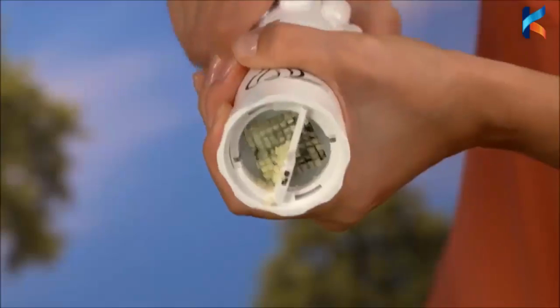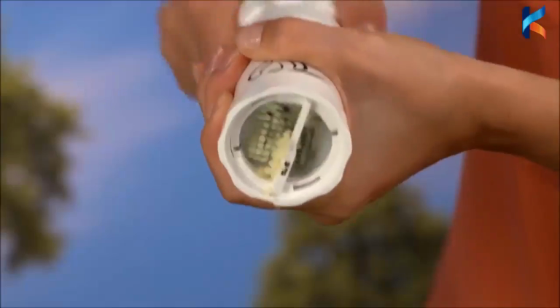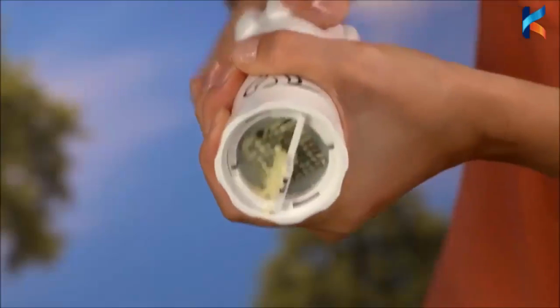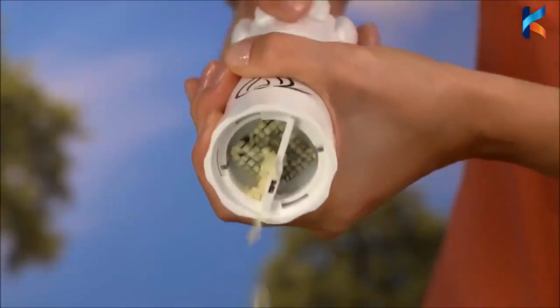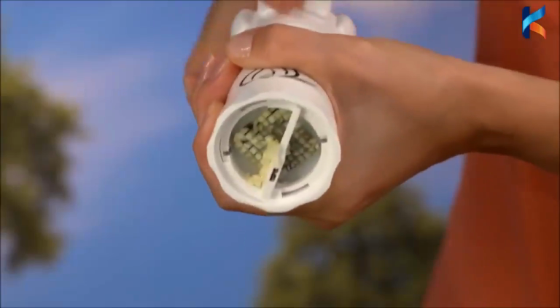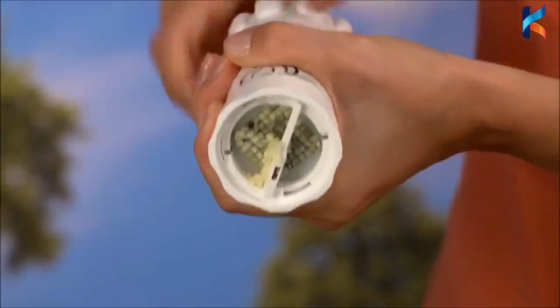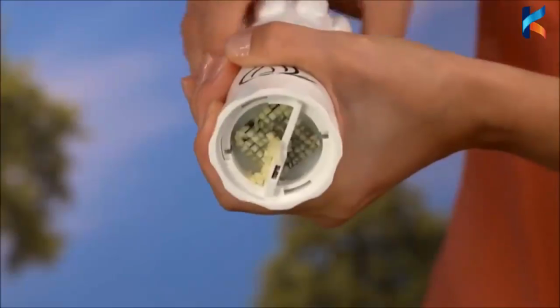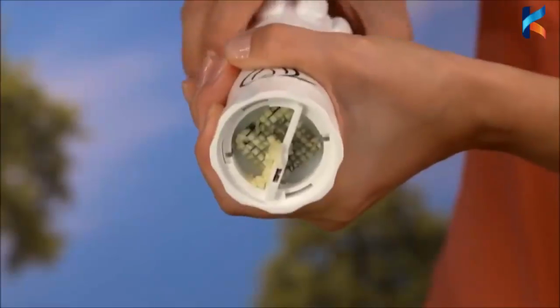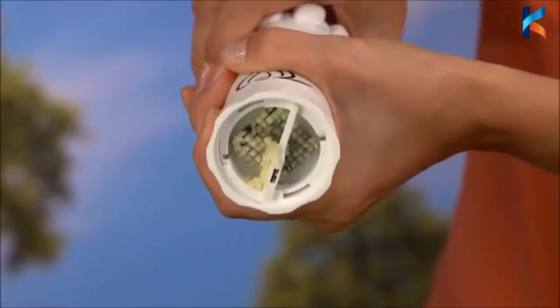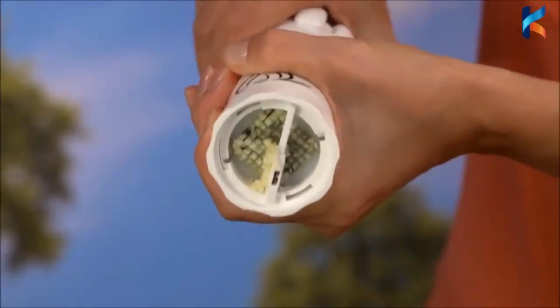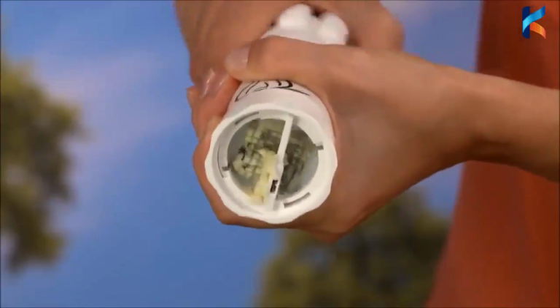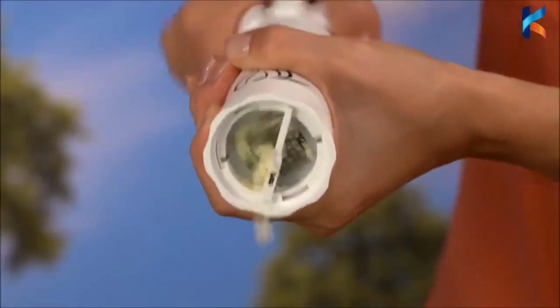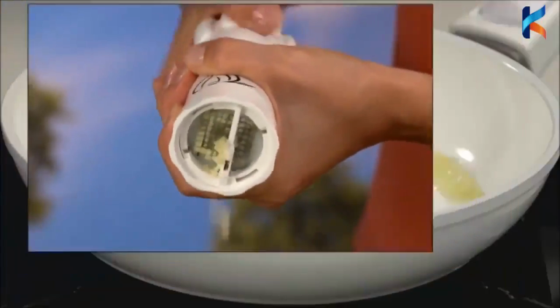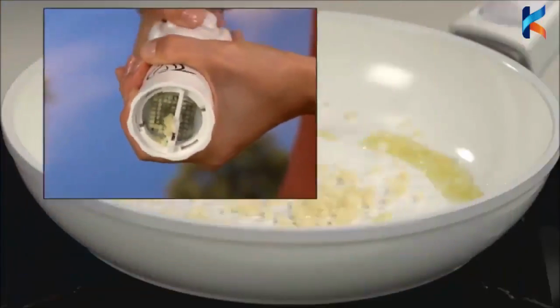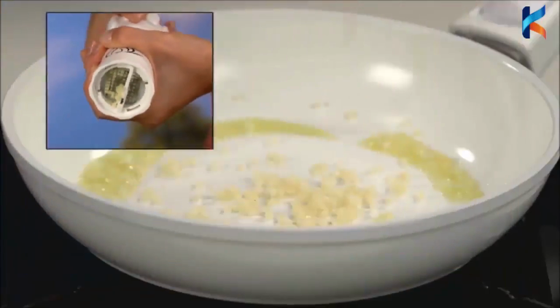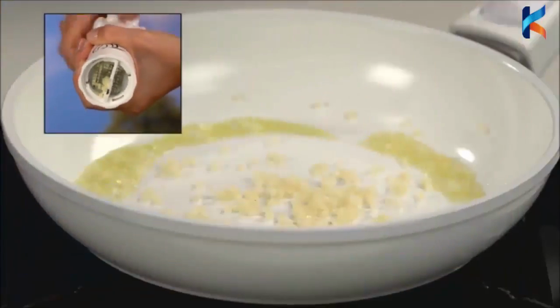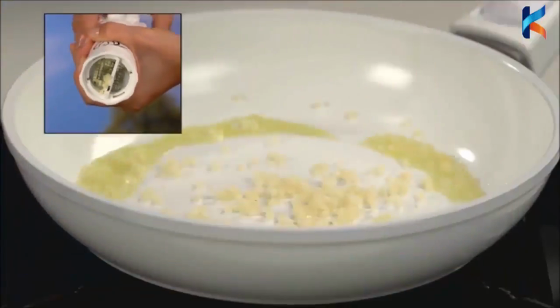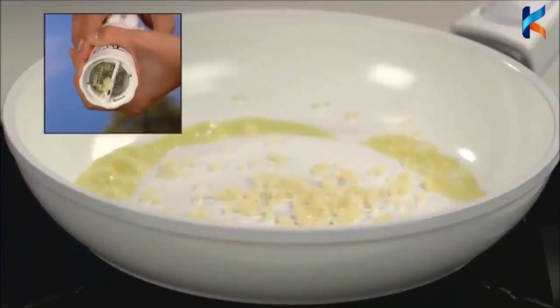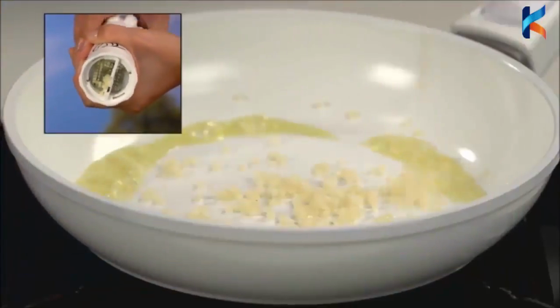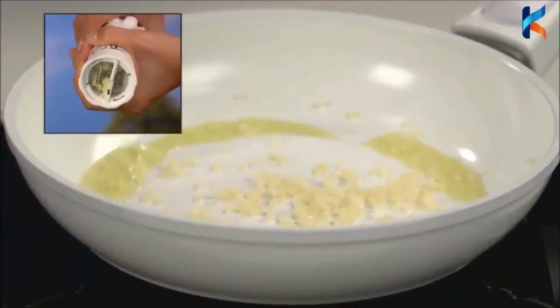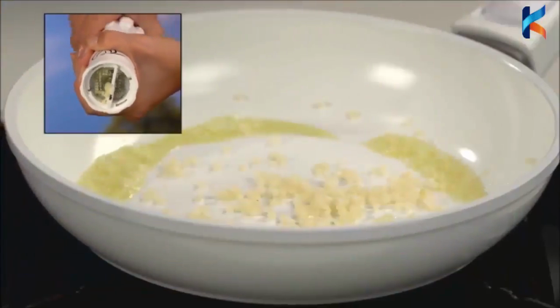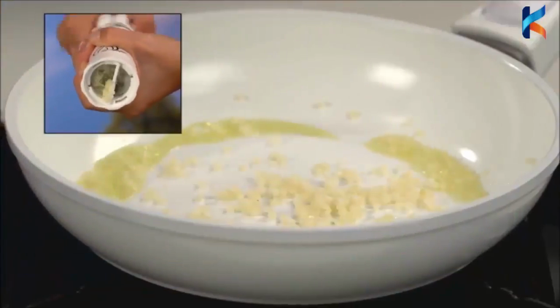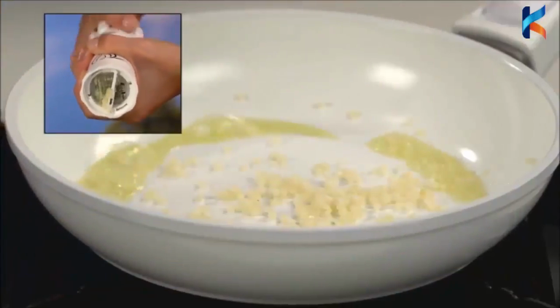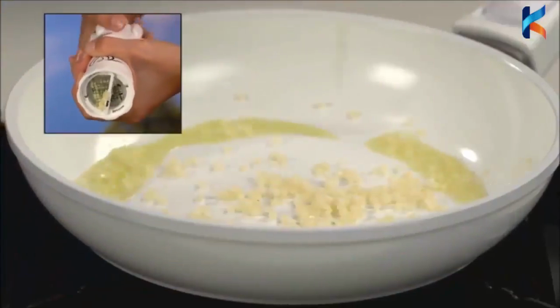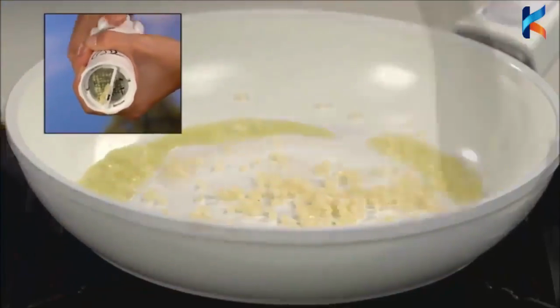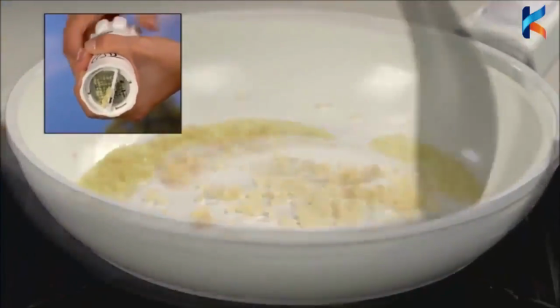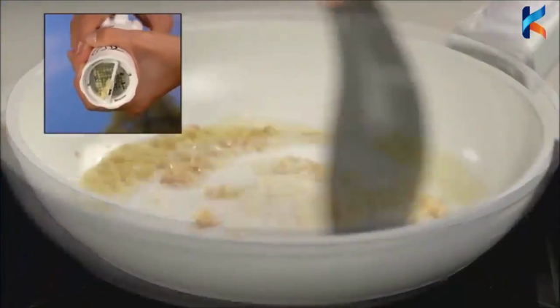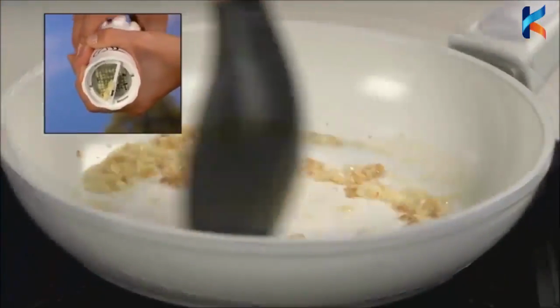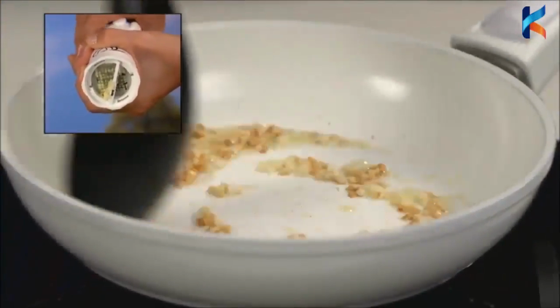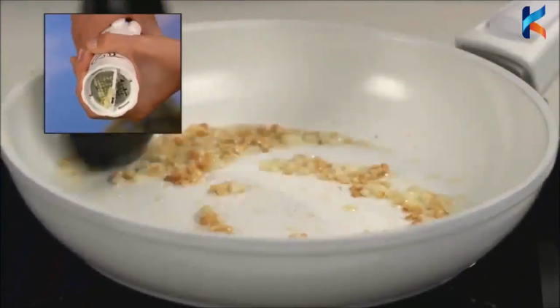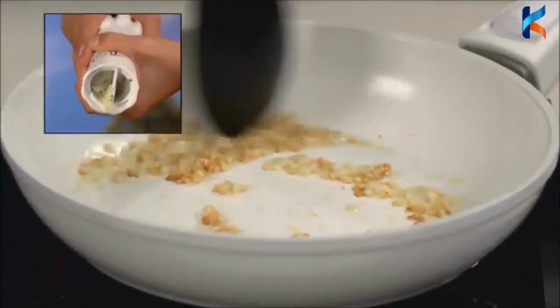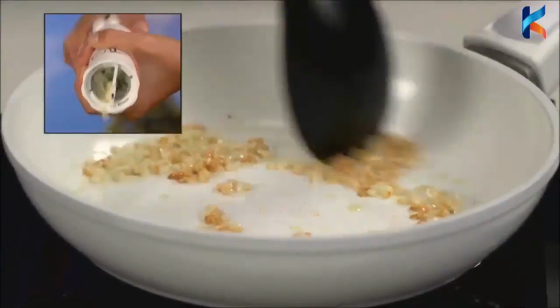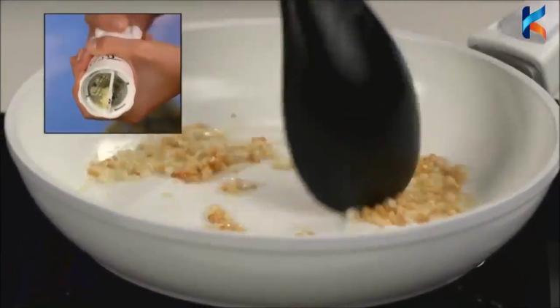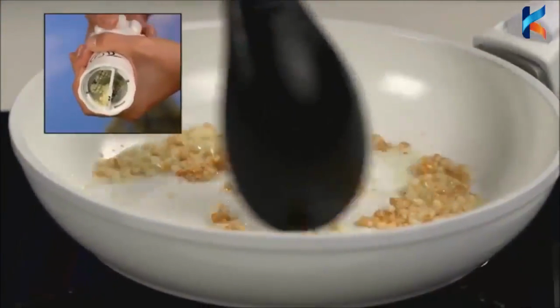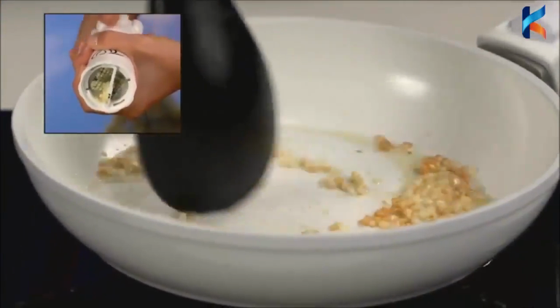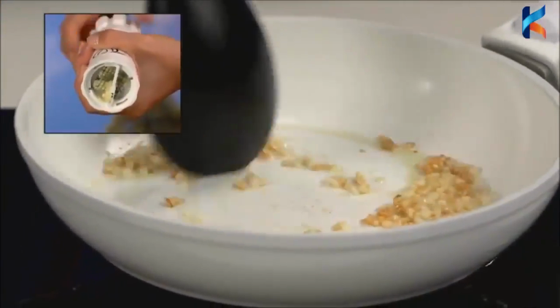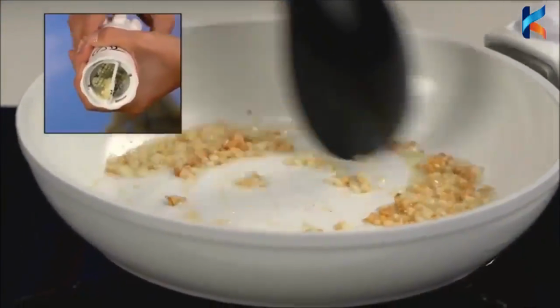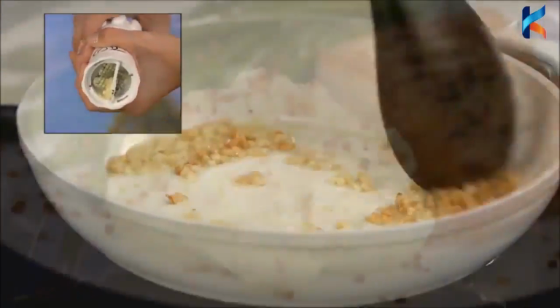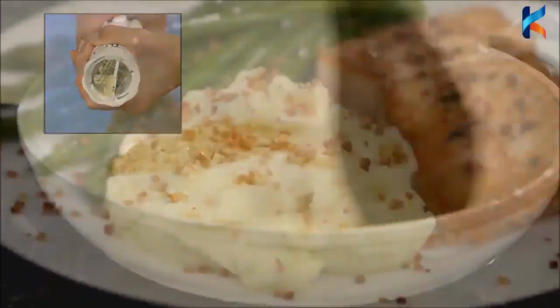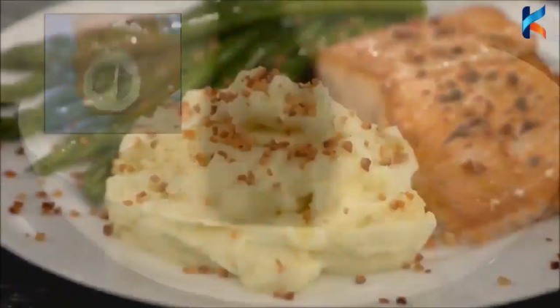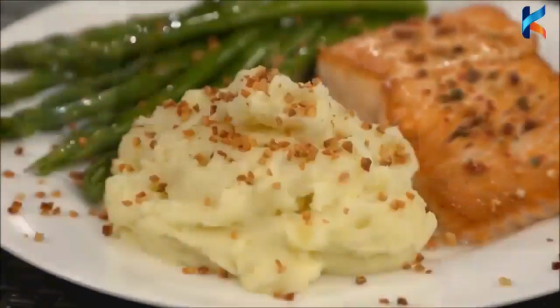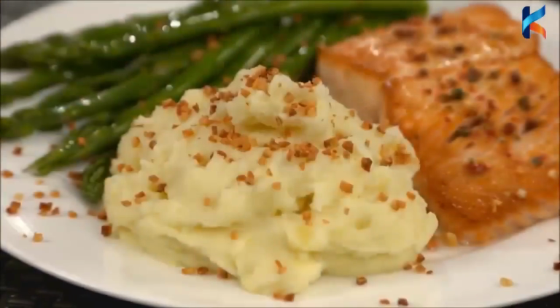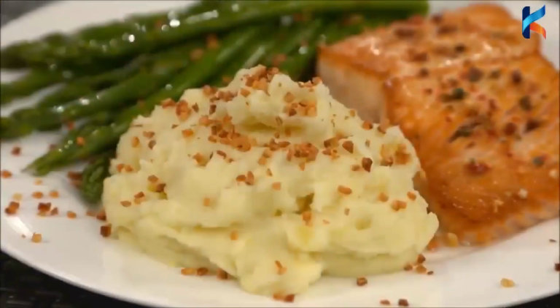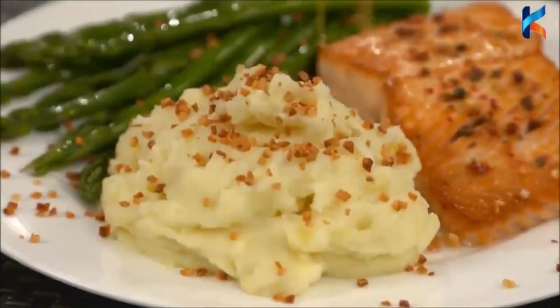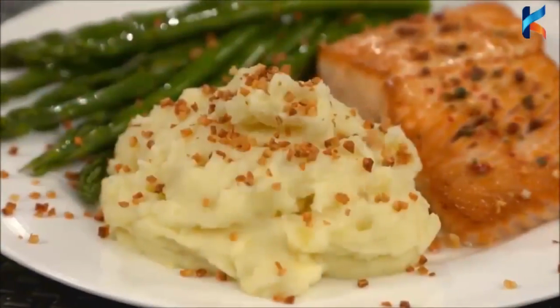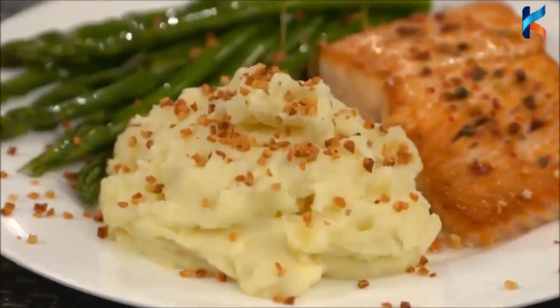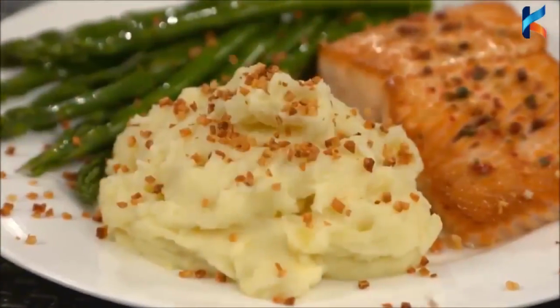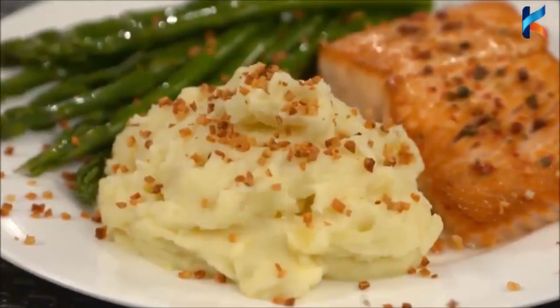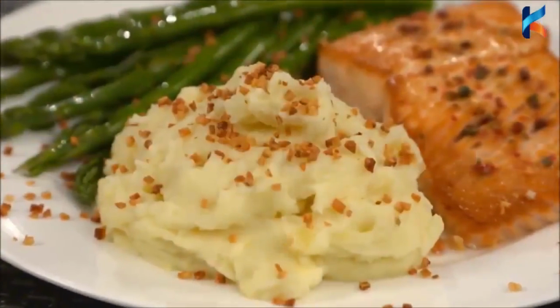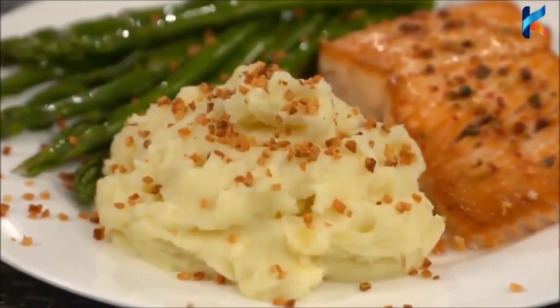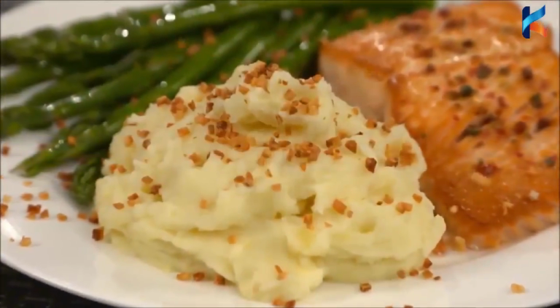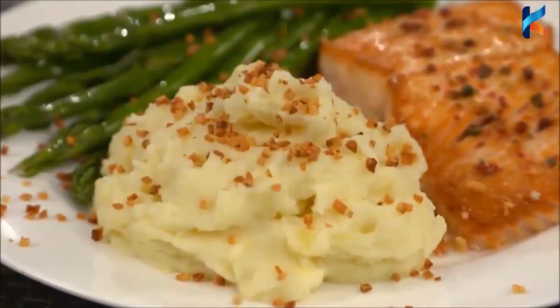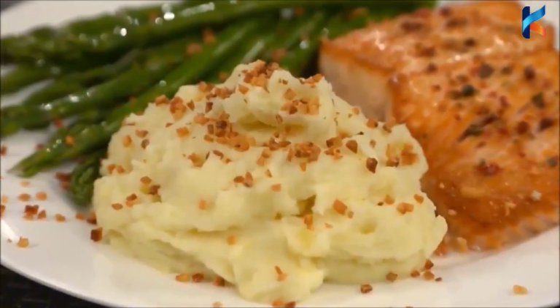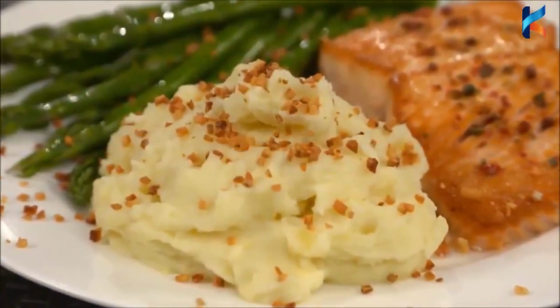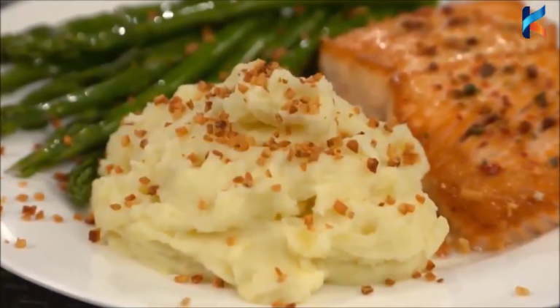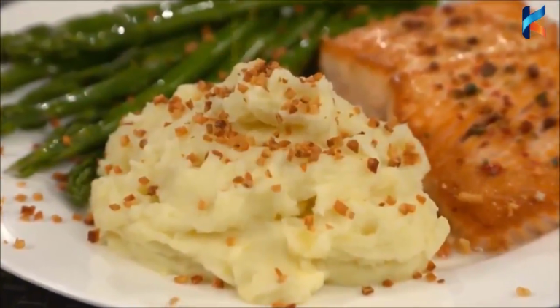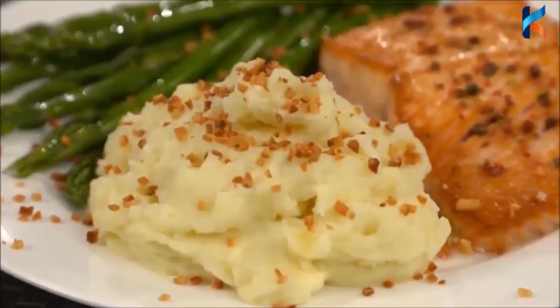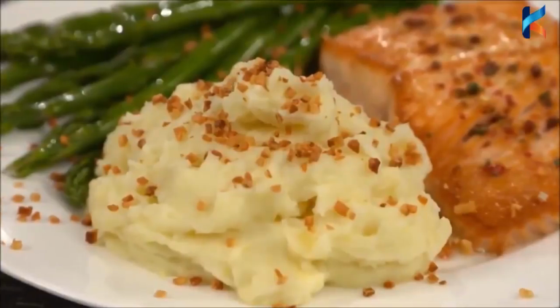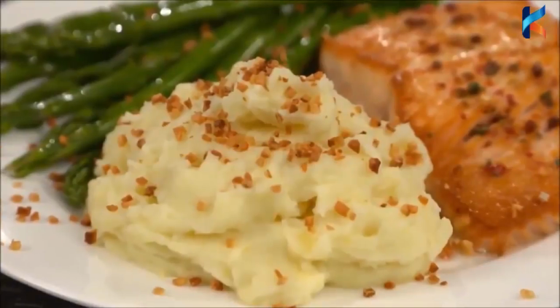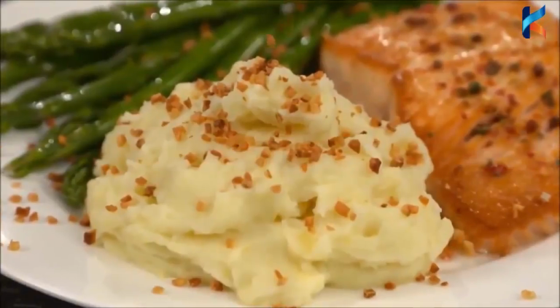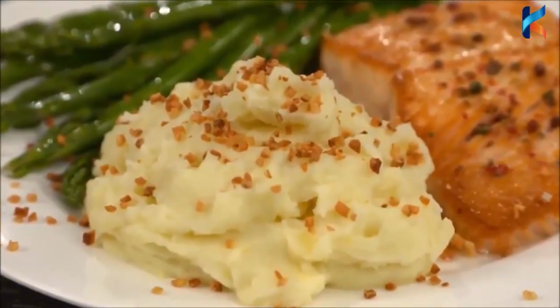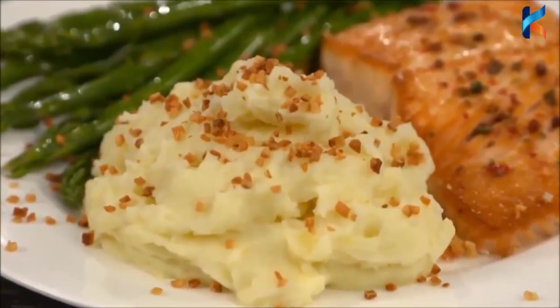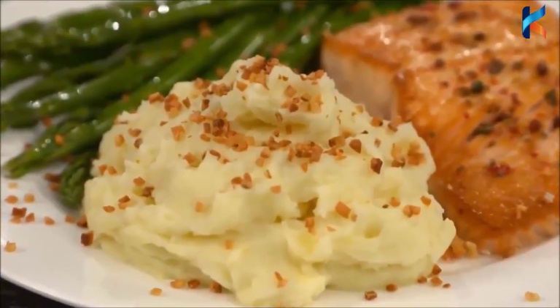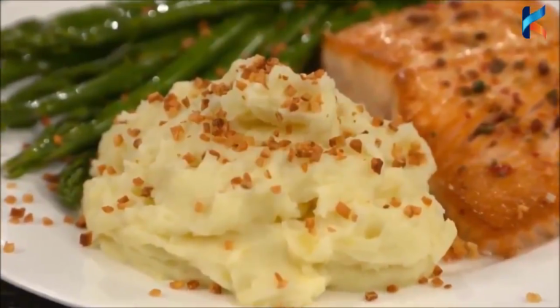Now anyone can cut garlic cloves in a split second. Just twist the top to bring a burst of natural flavor and nutrients to all your meals.